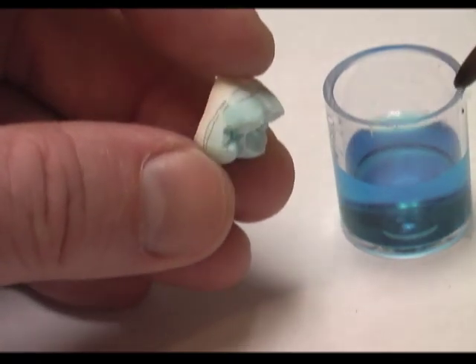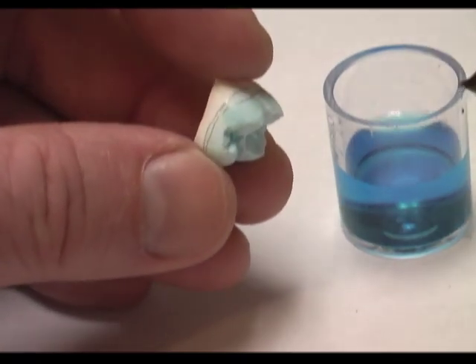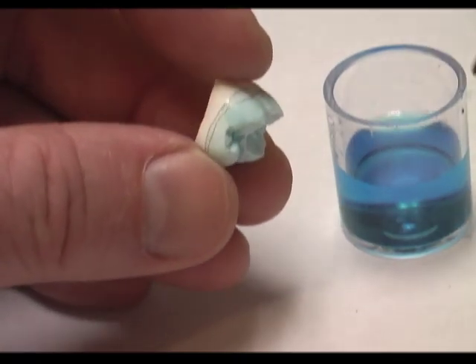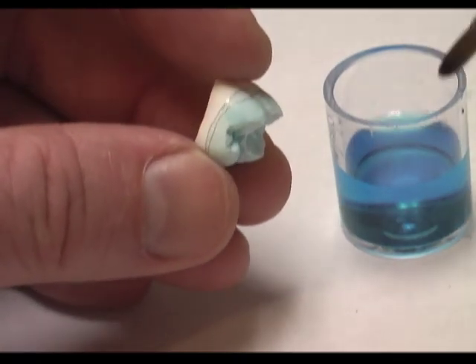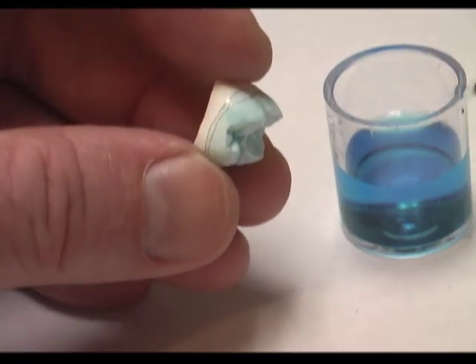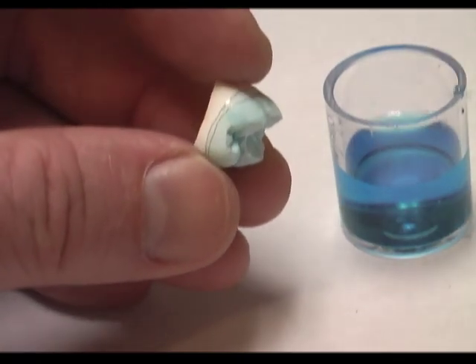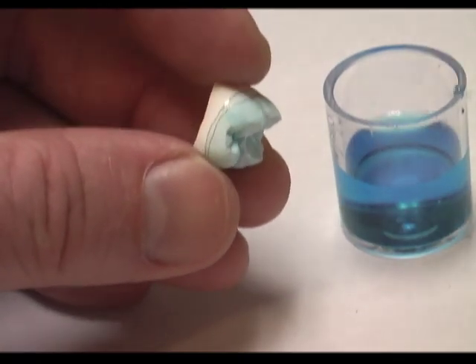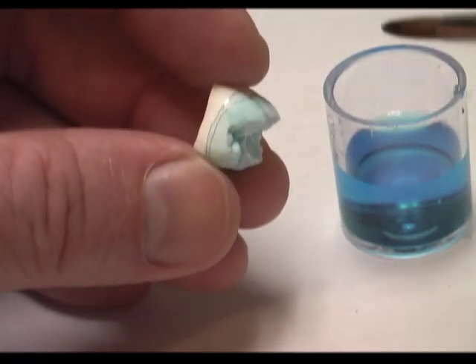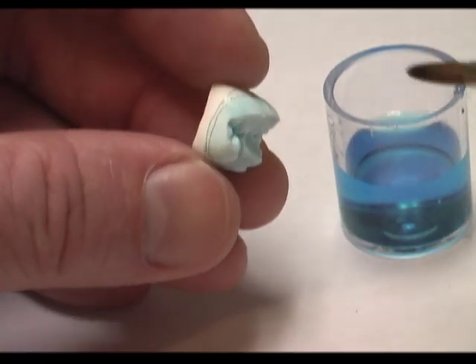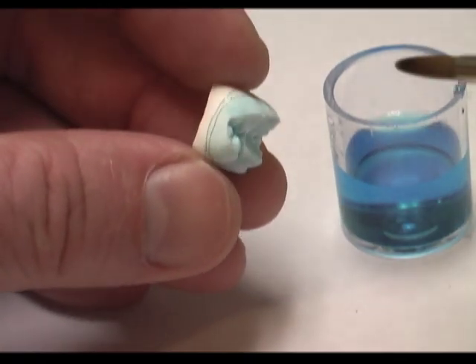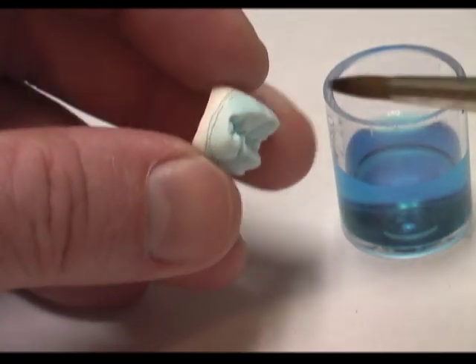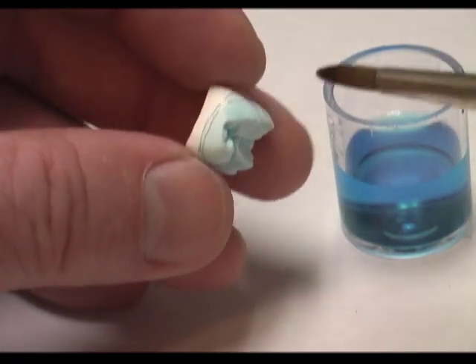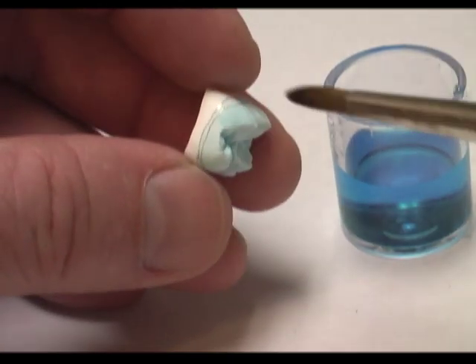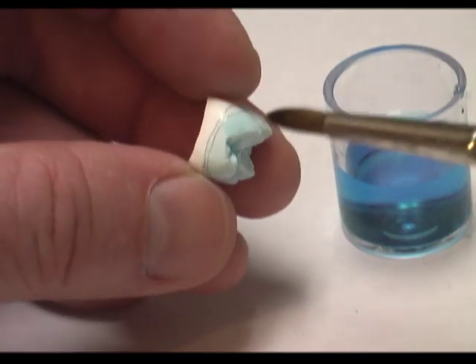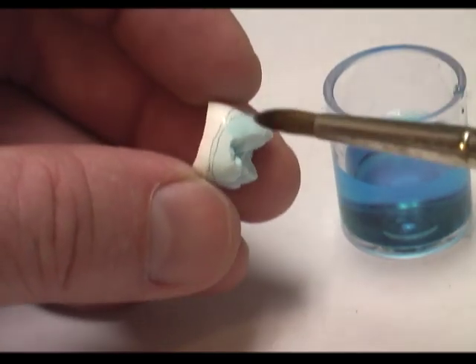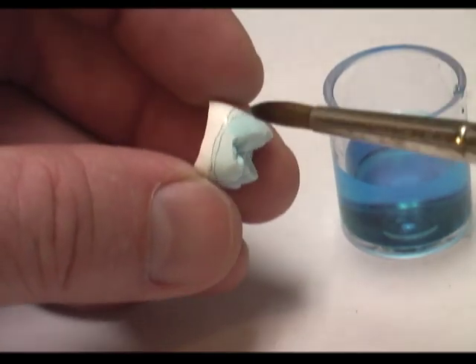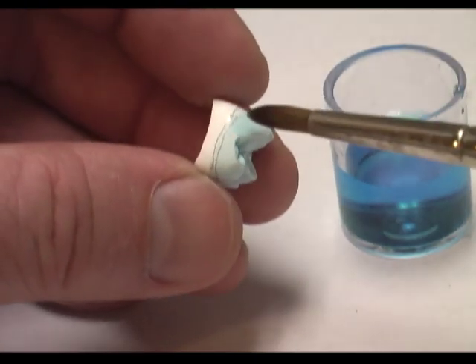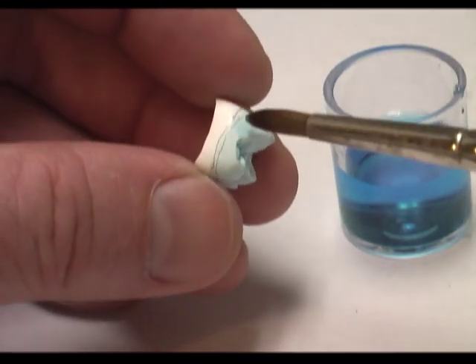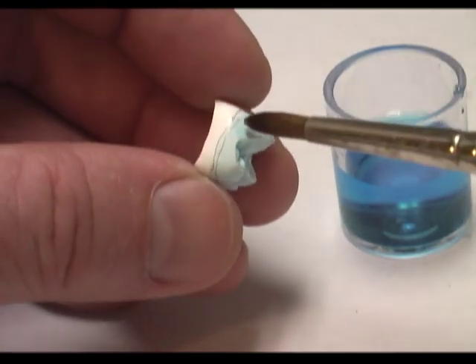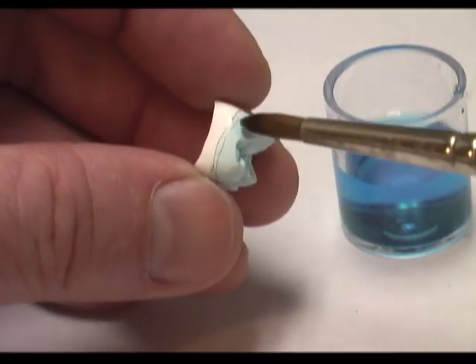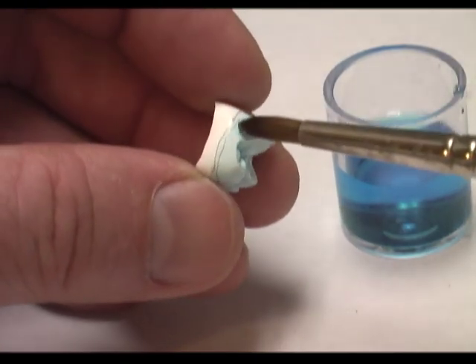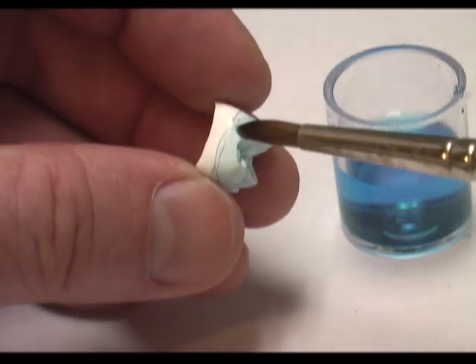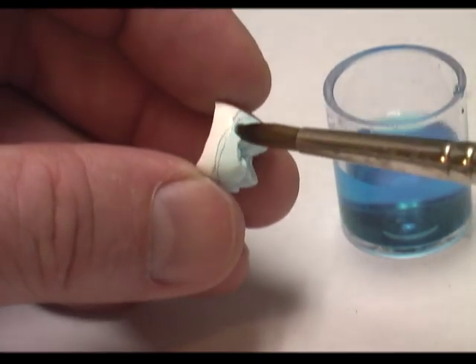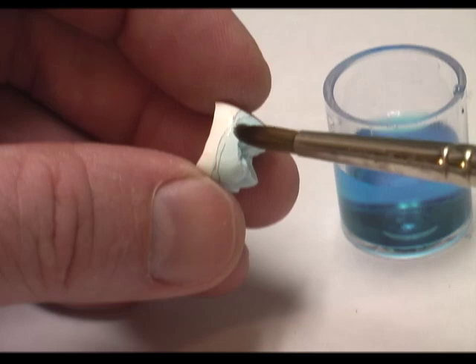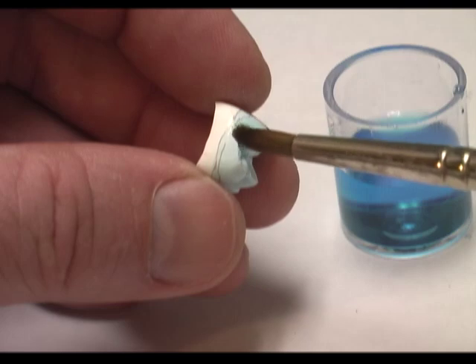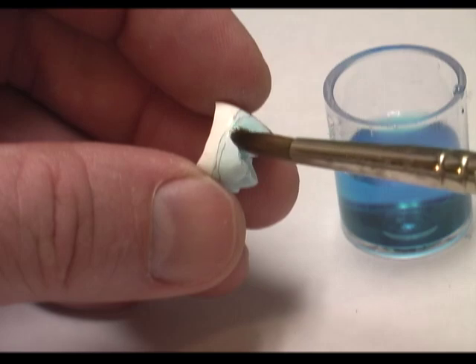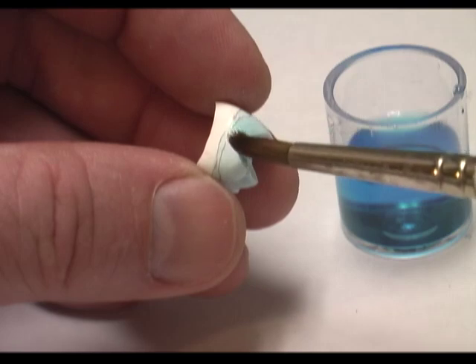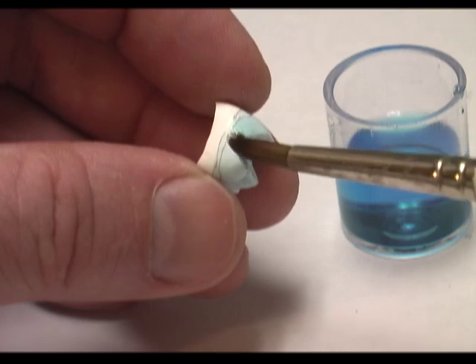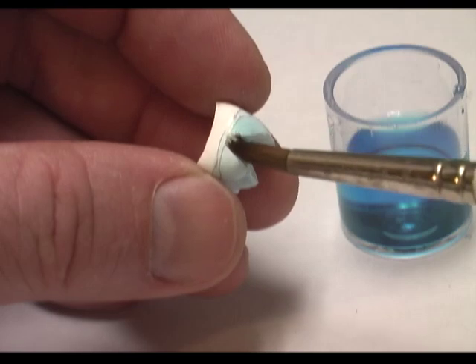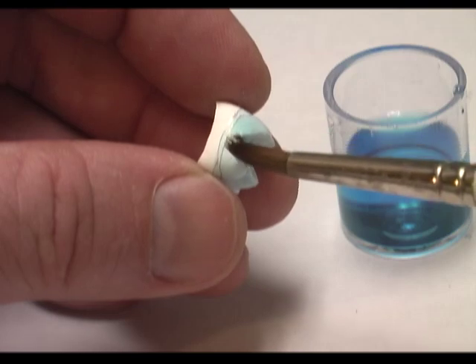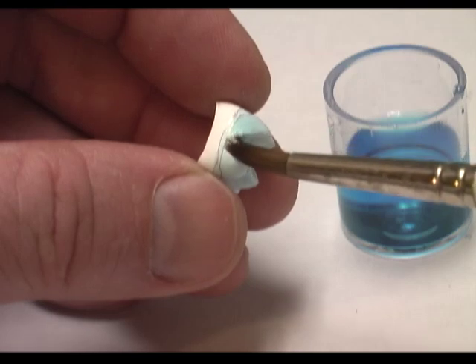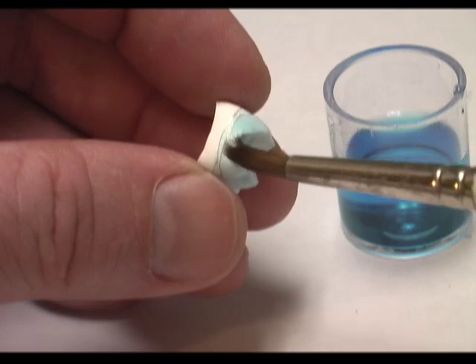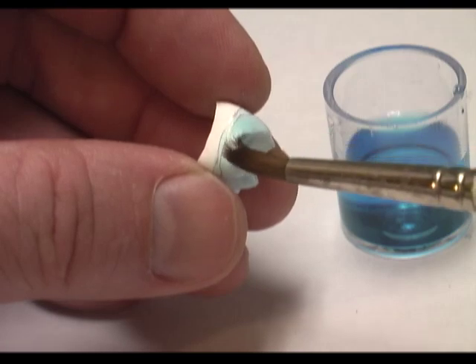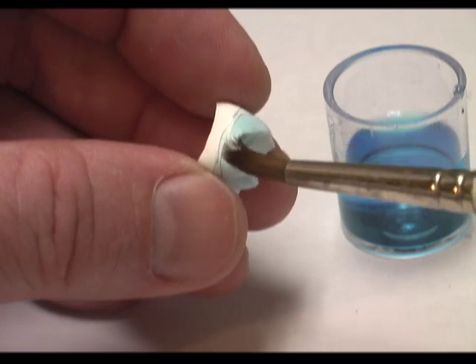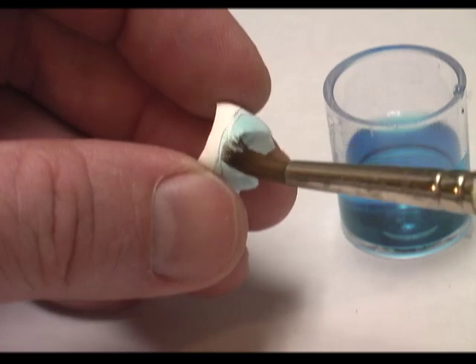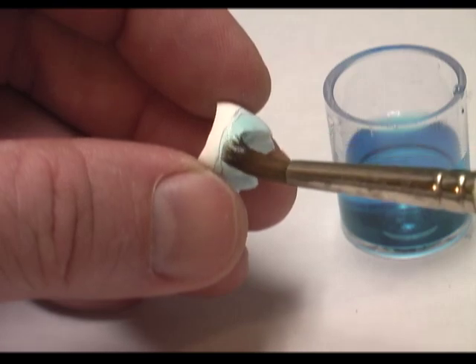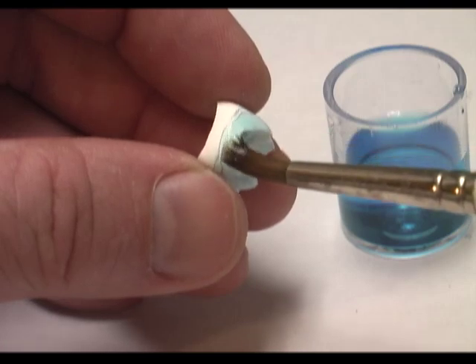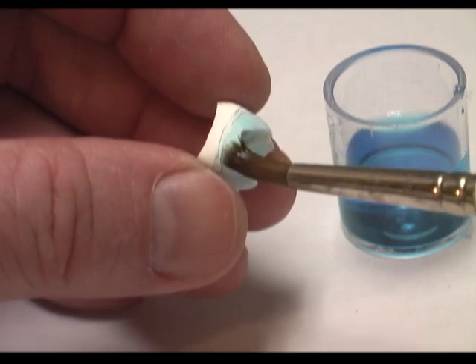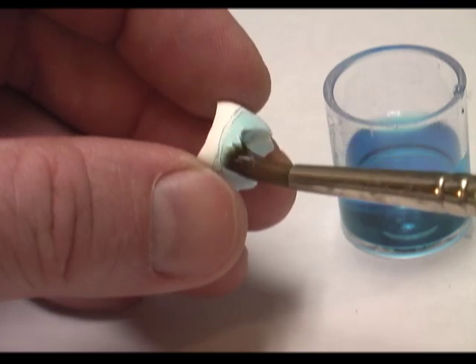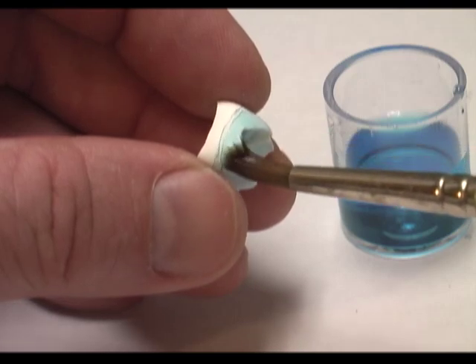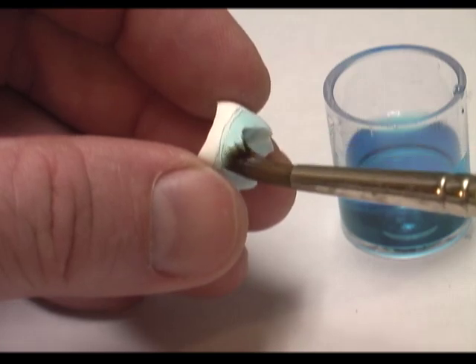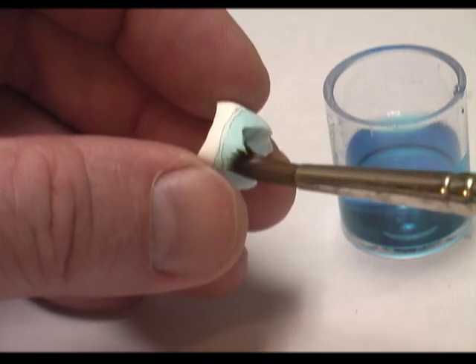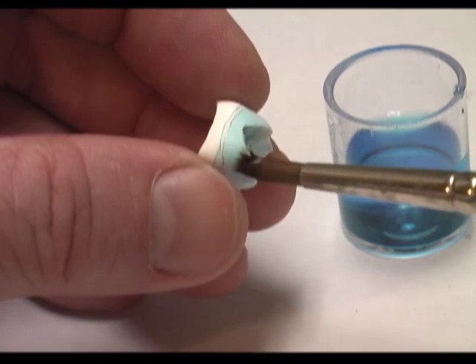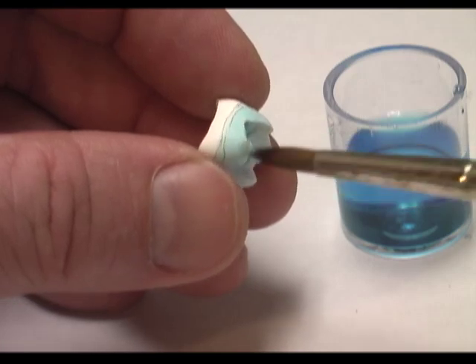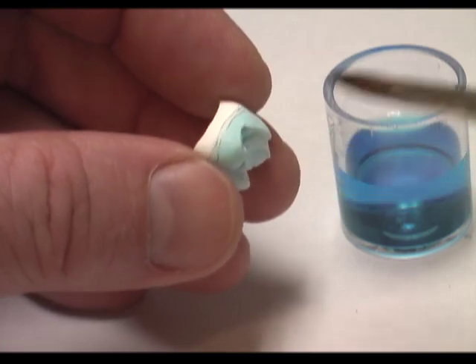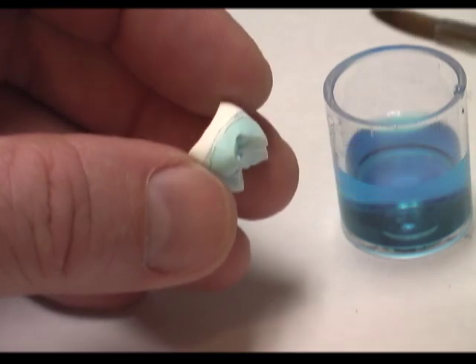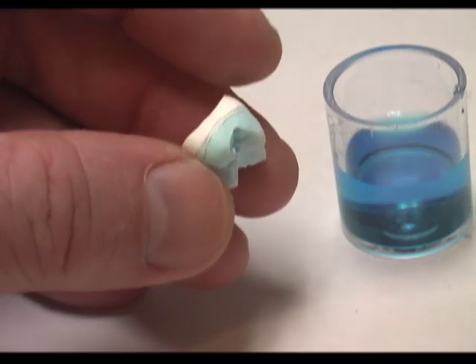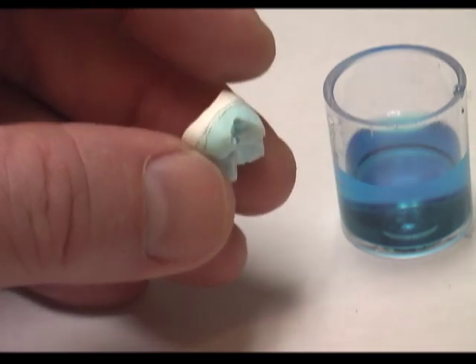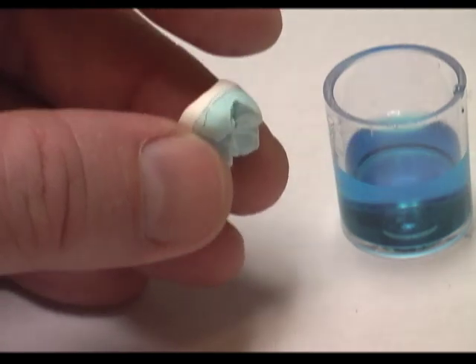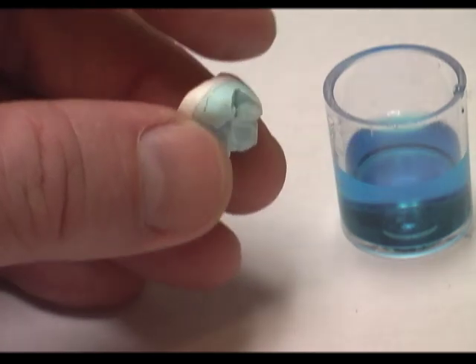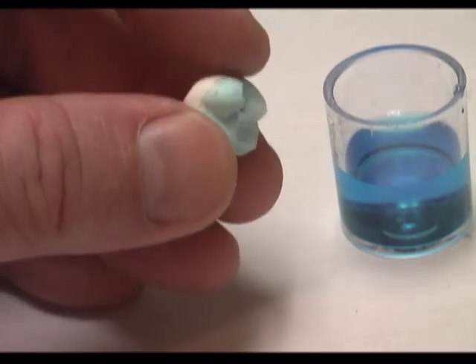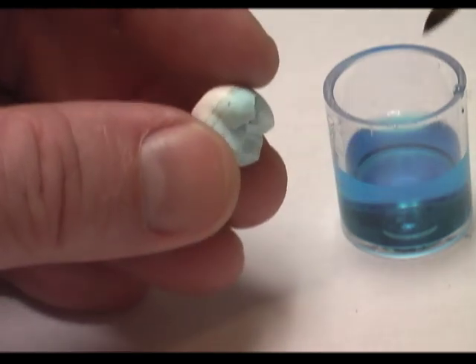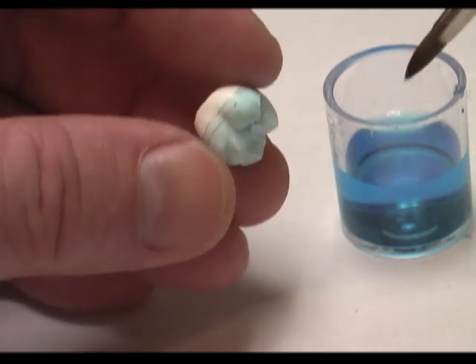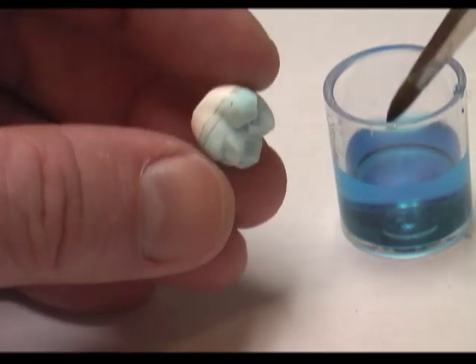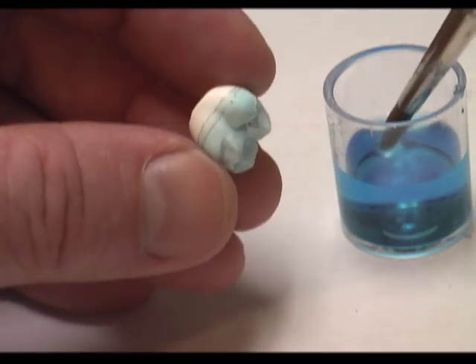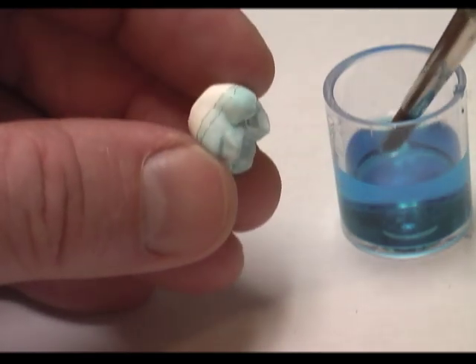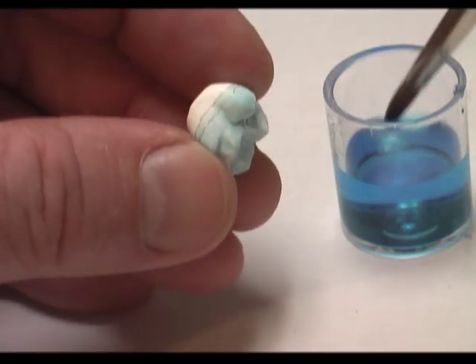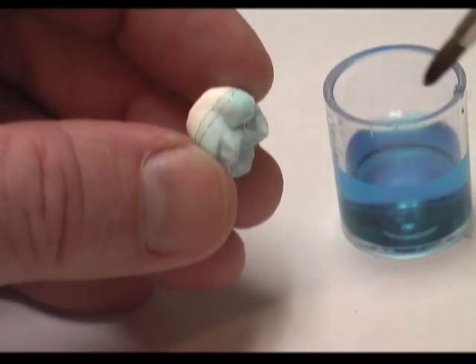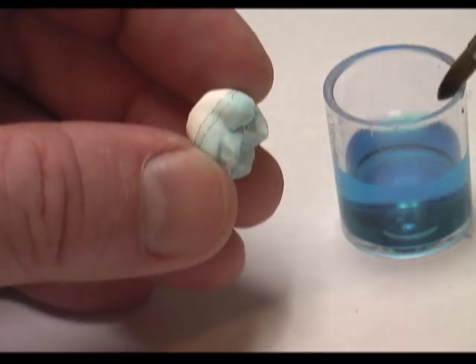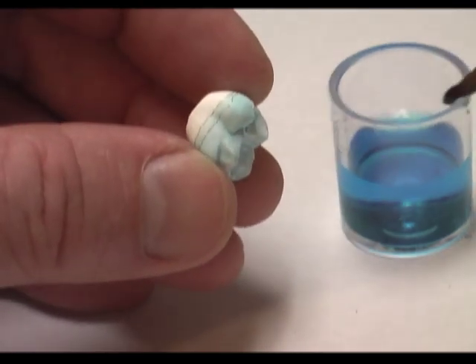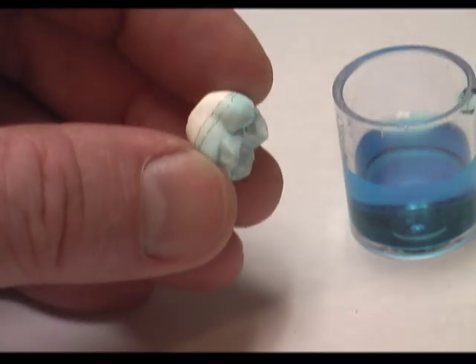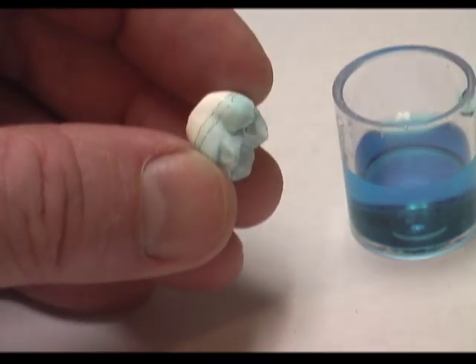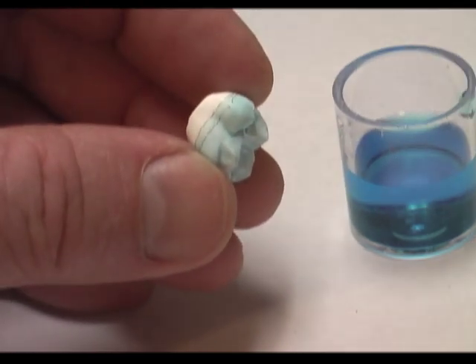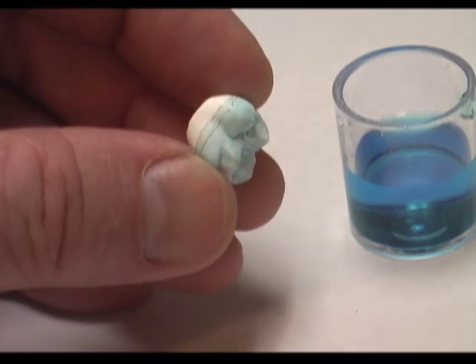And we're going to go circumferentially around the crown, staying up at the line closest to the occlusal. So let's go.